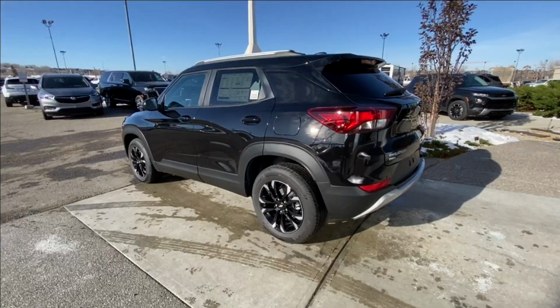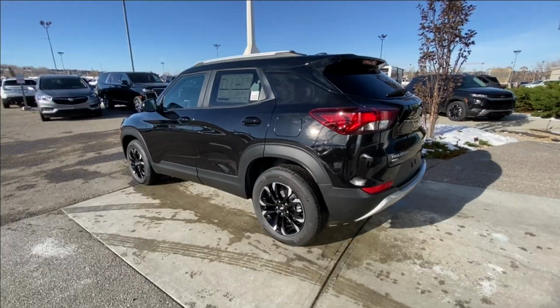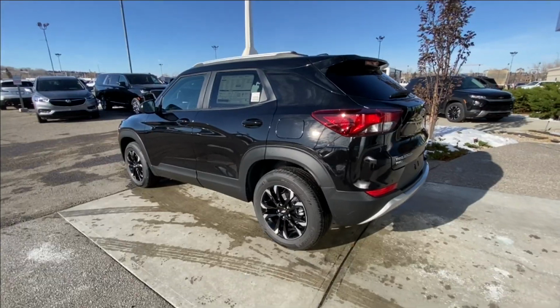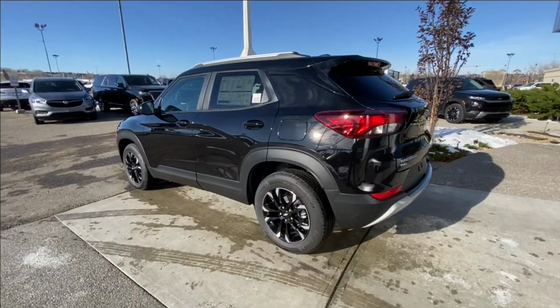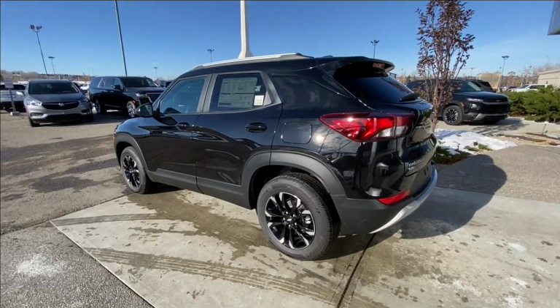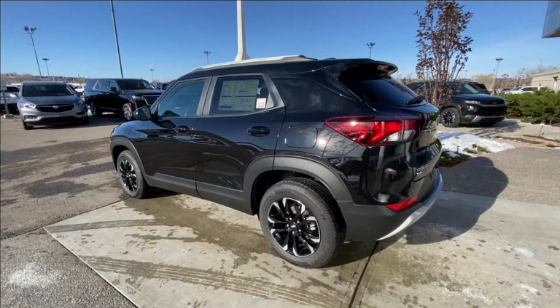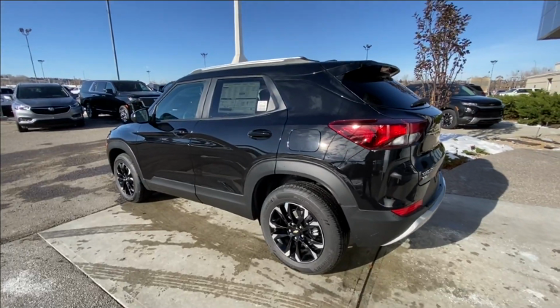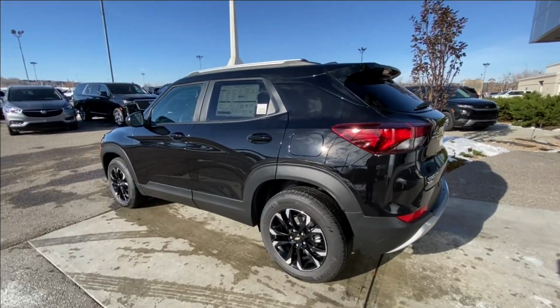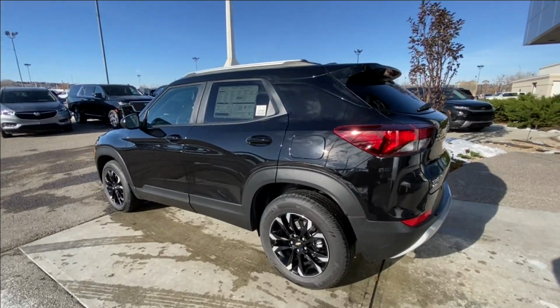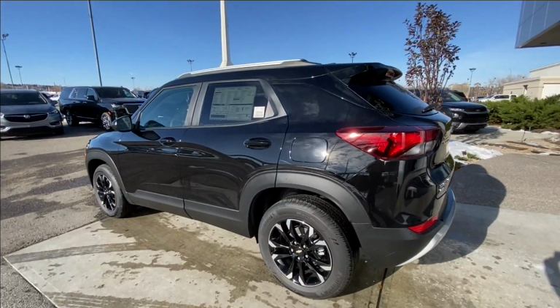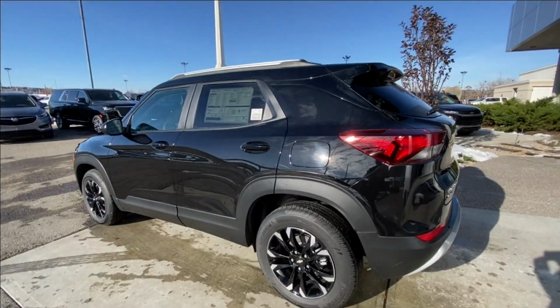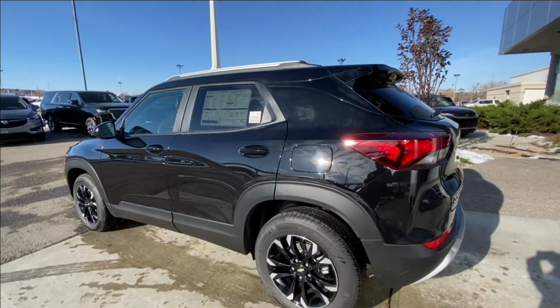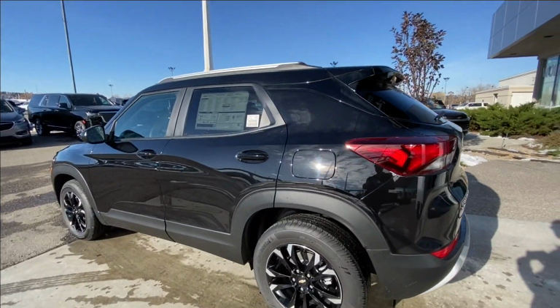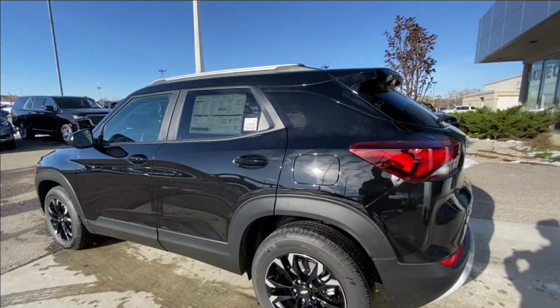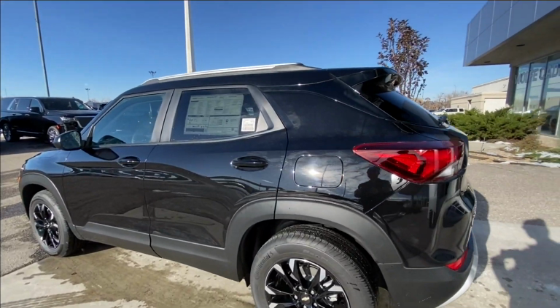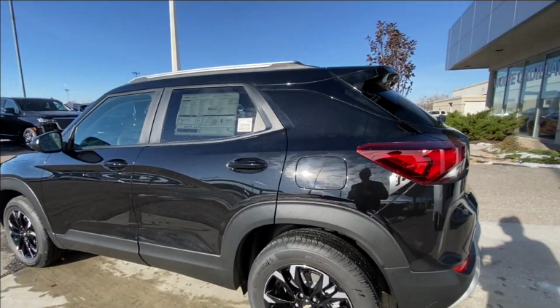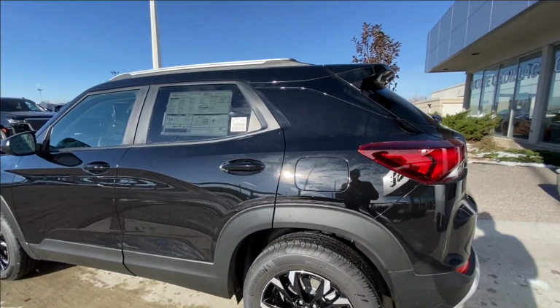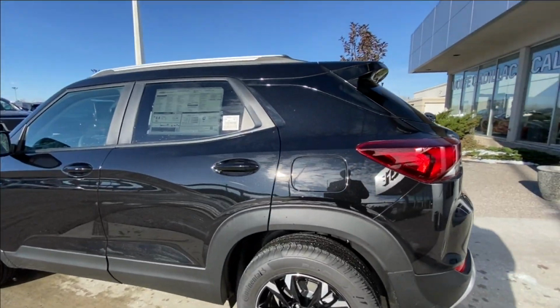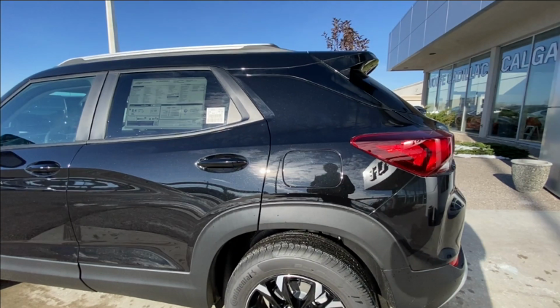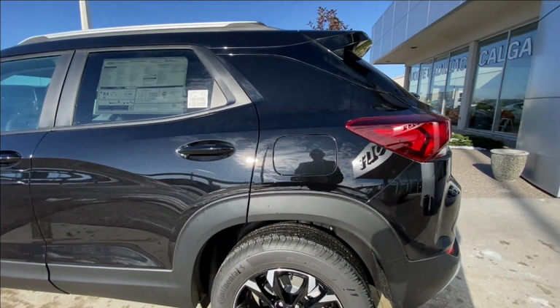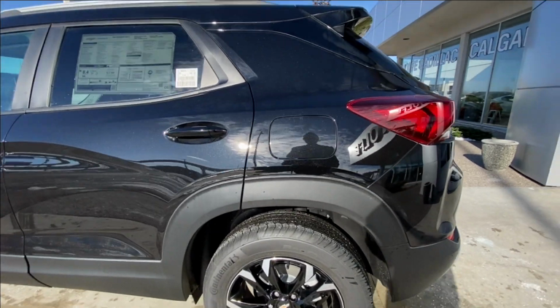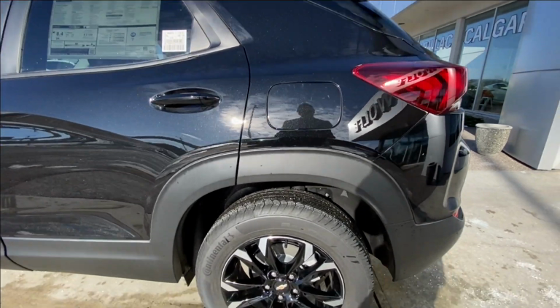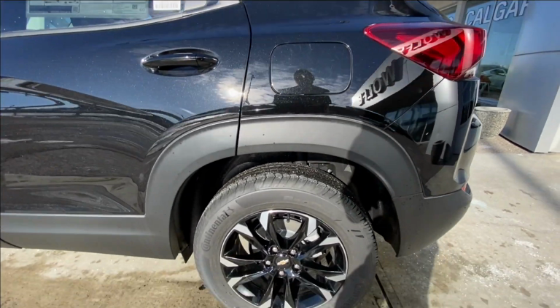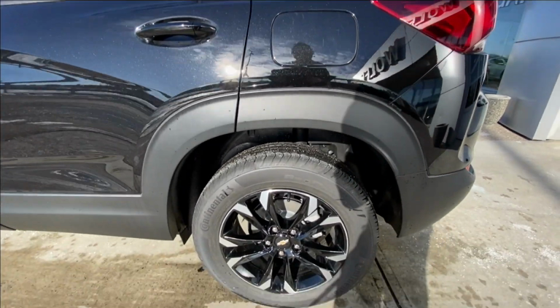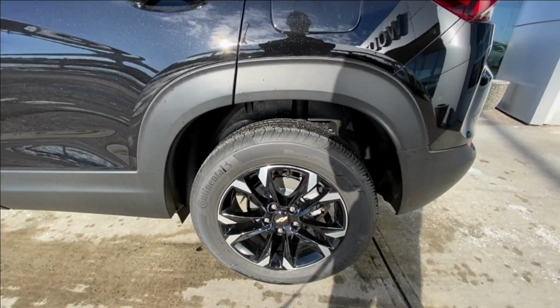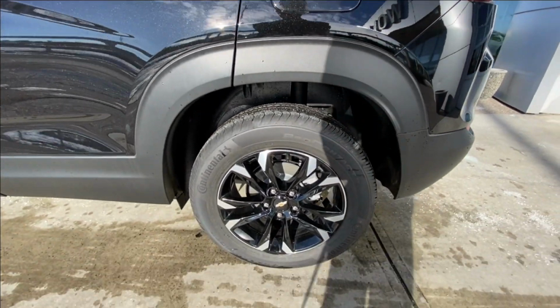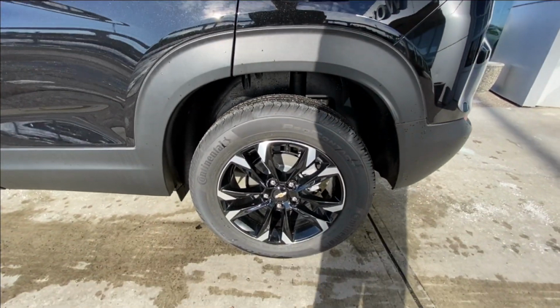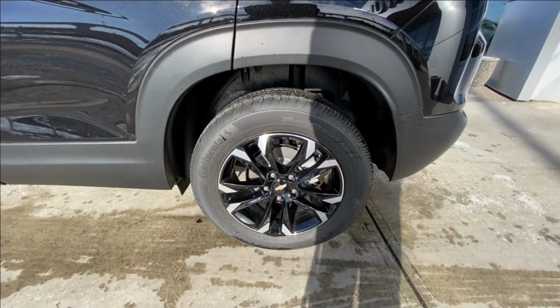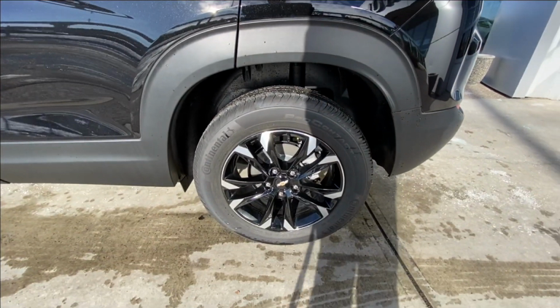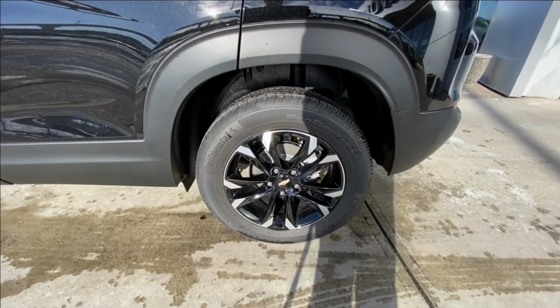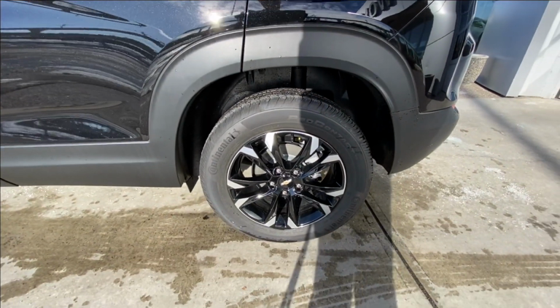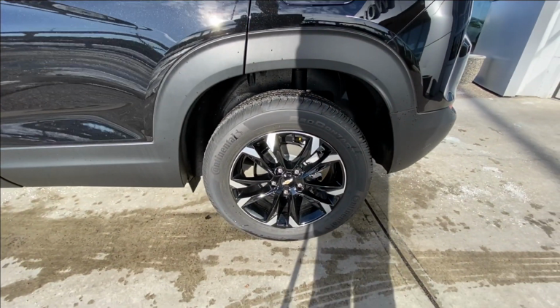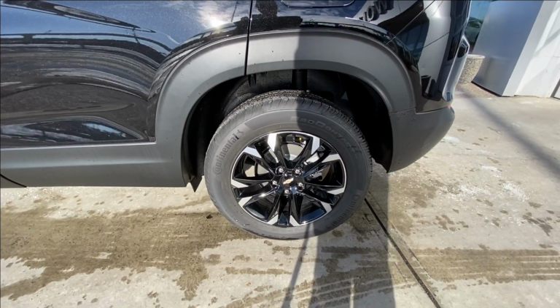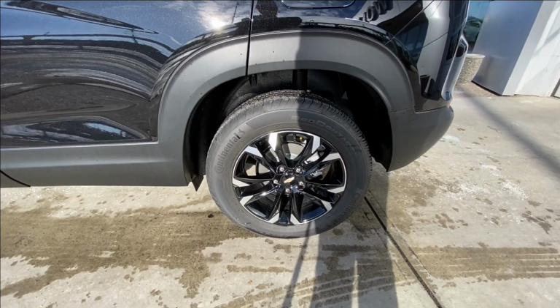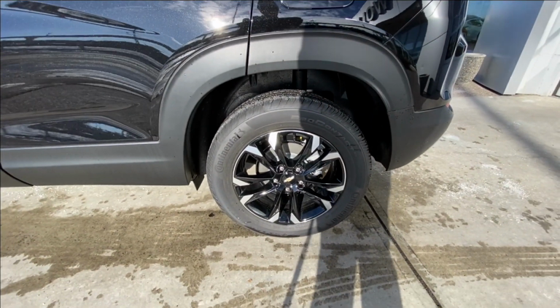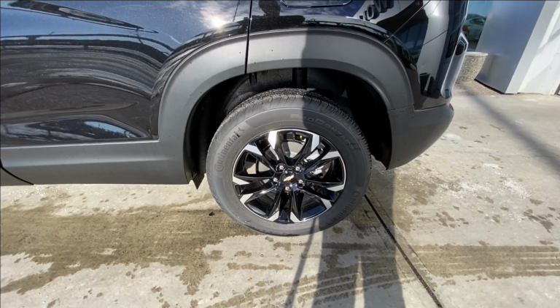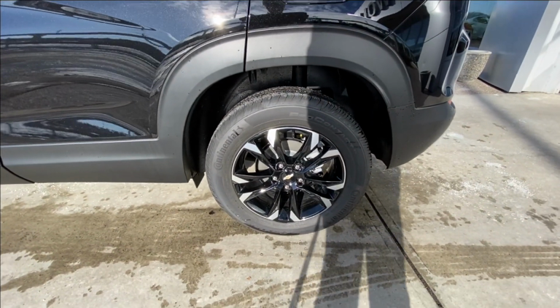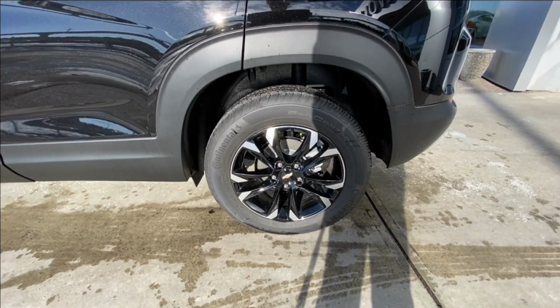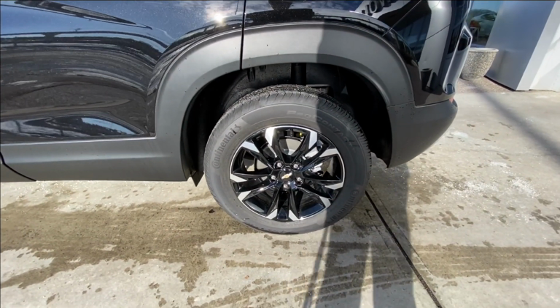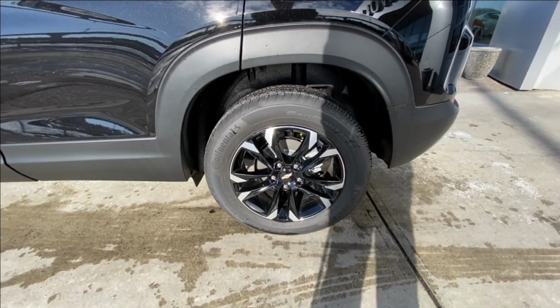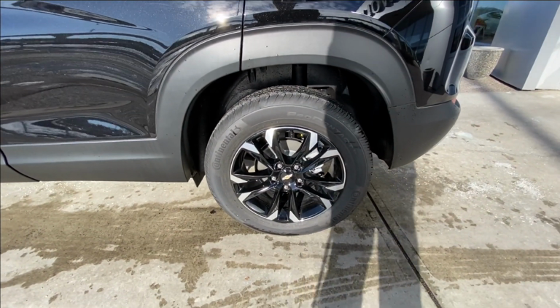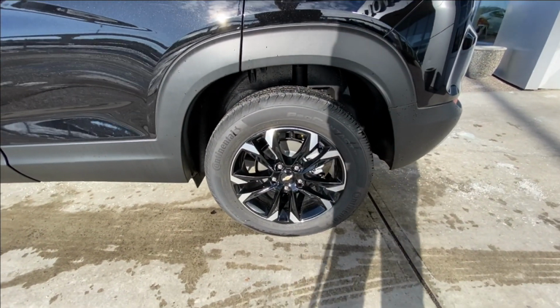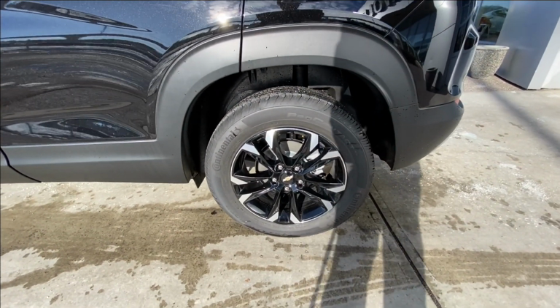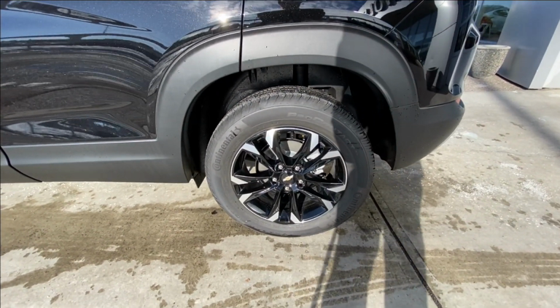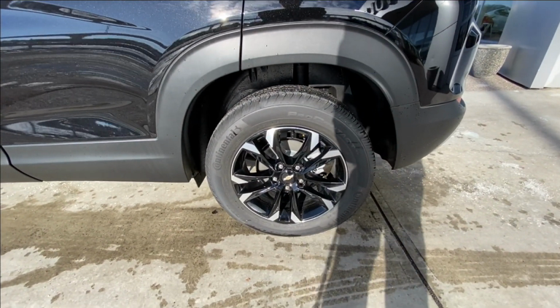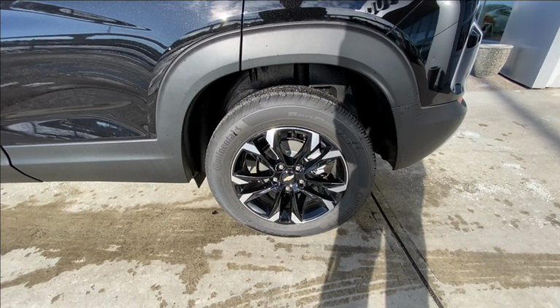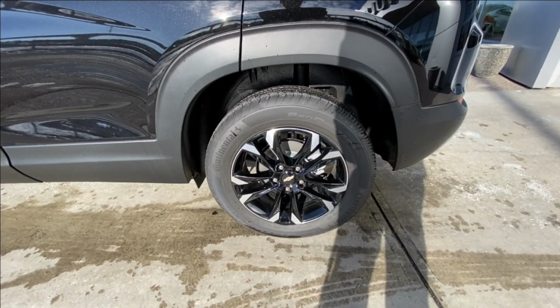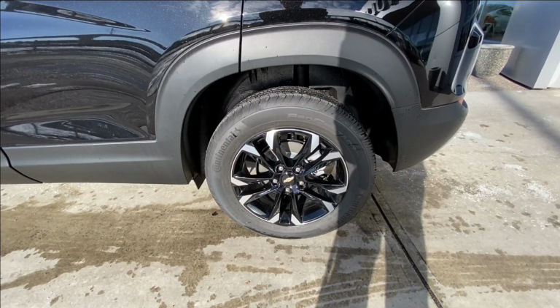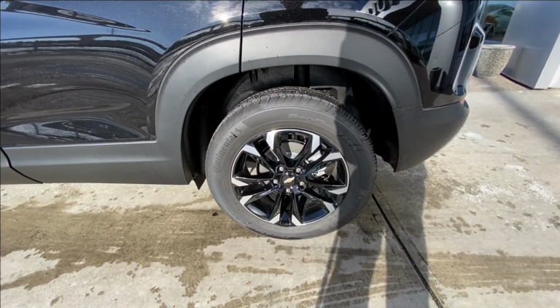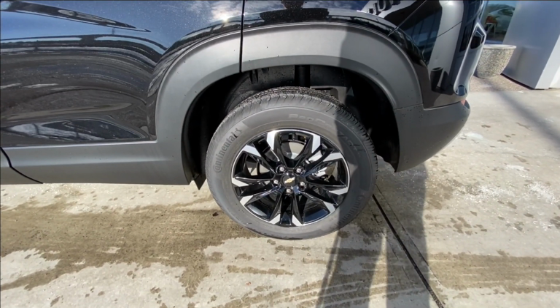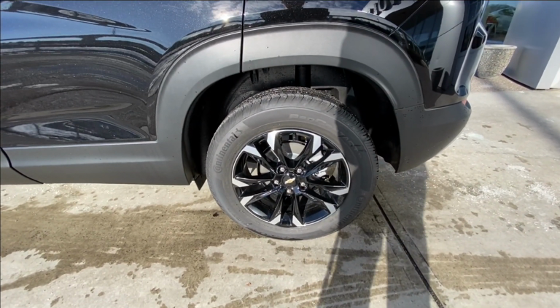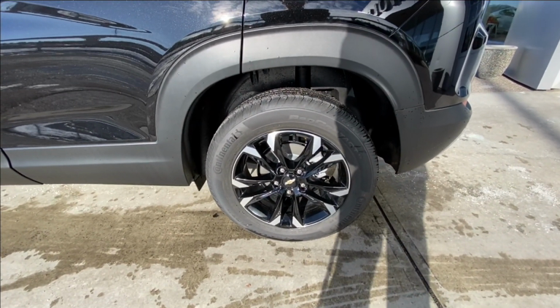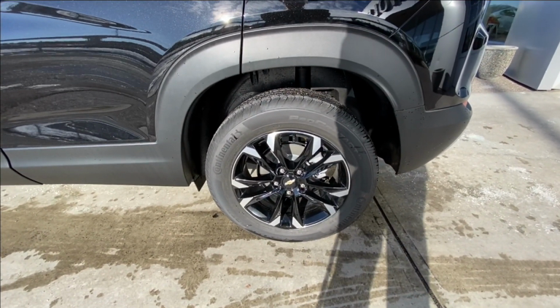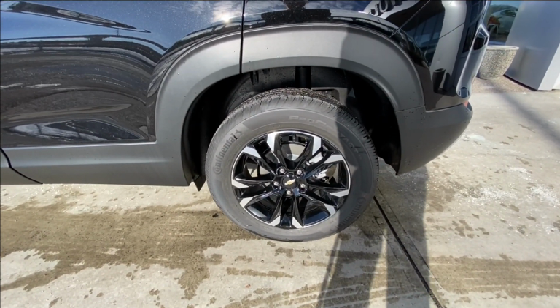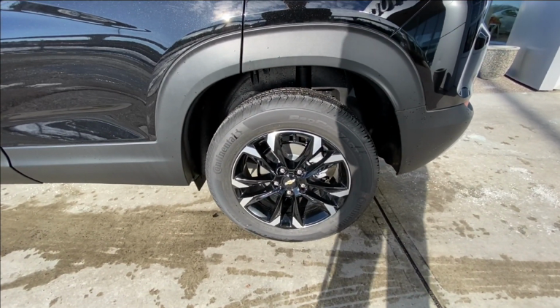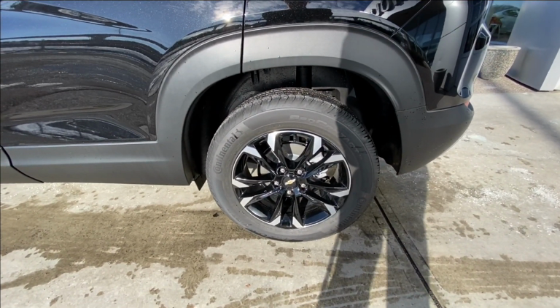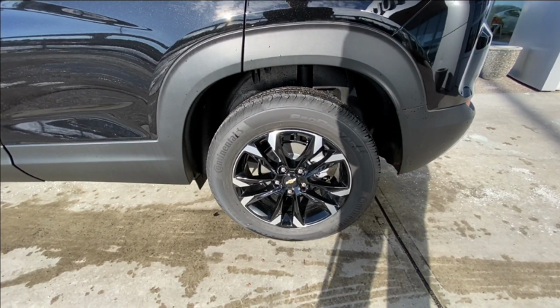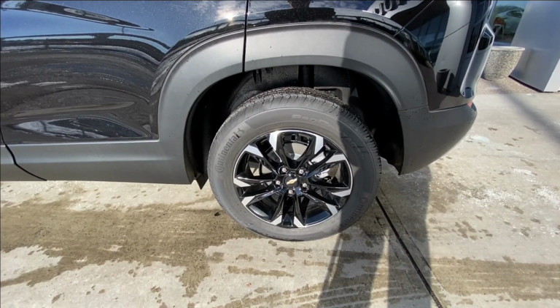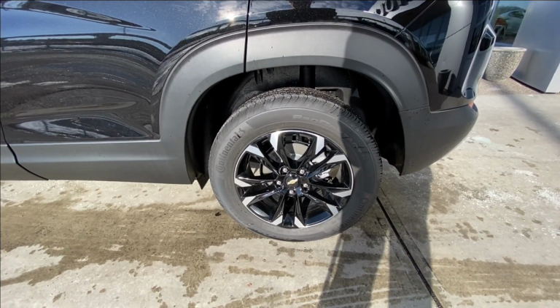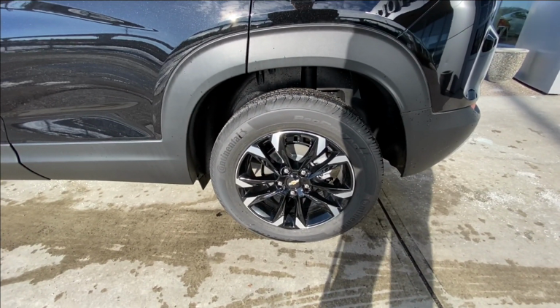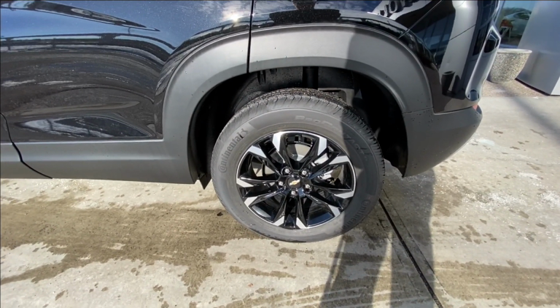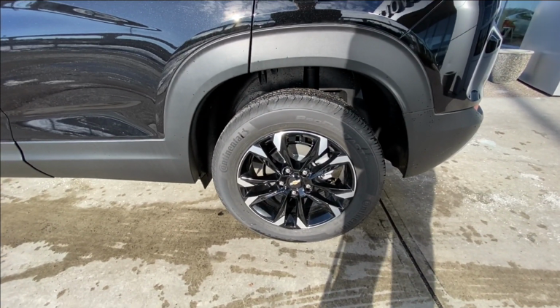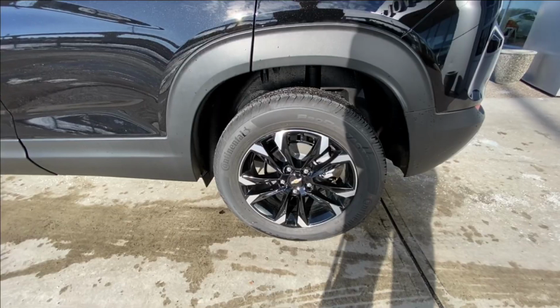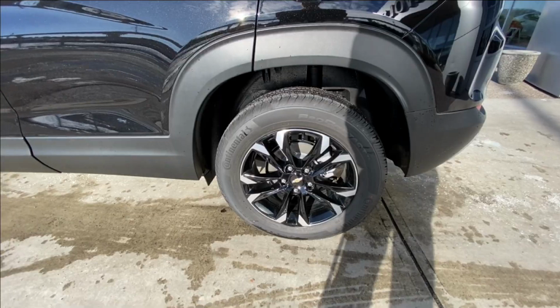Taking a look at the exterior of the Trailblazer, starting off with the 17-inch high-gloss black machined aluminum wheels, paired up with Continental Pro Contact tires.